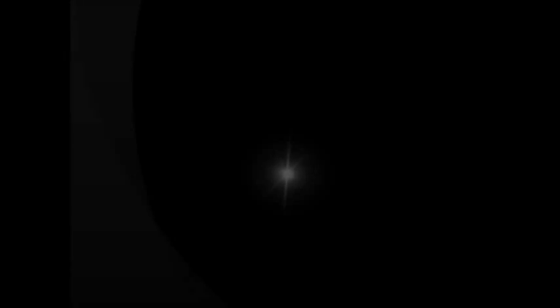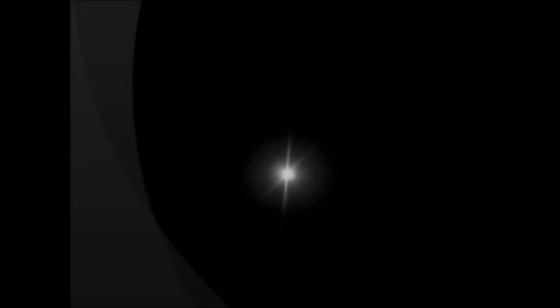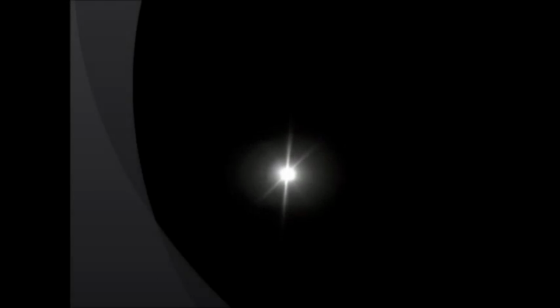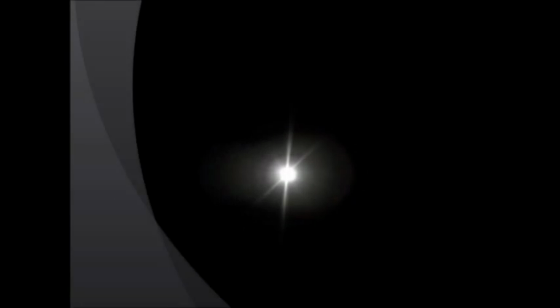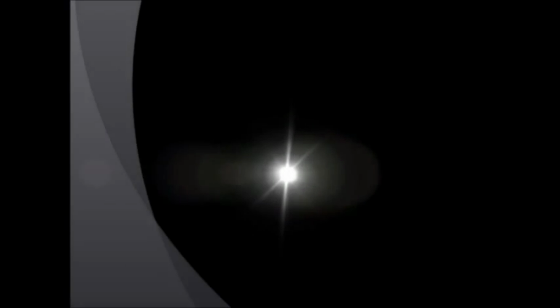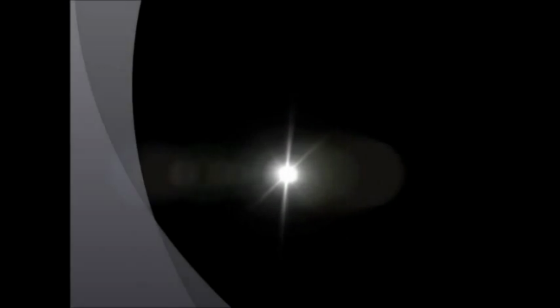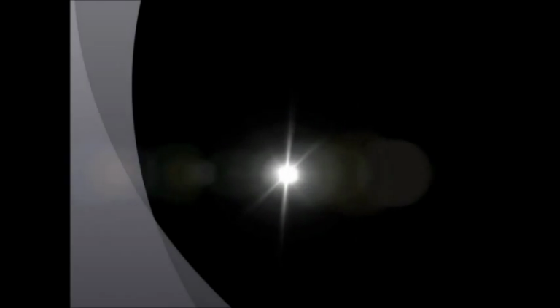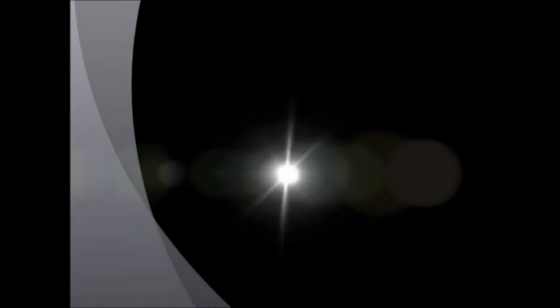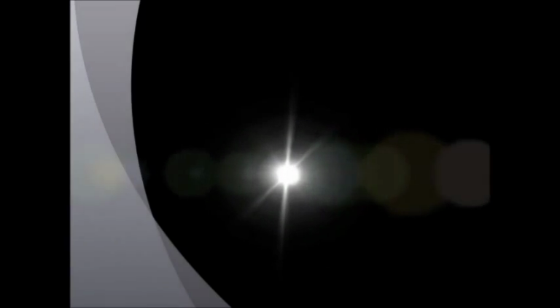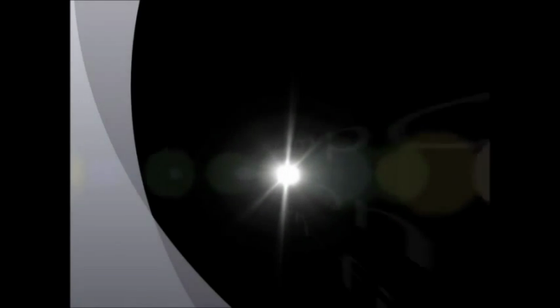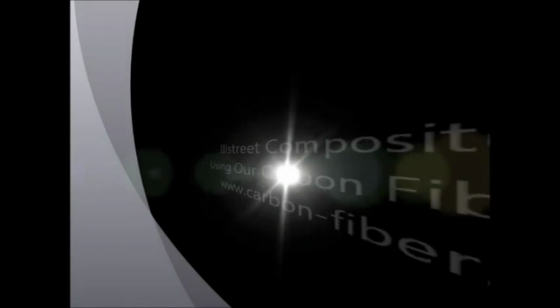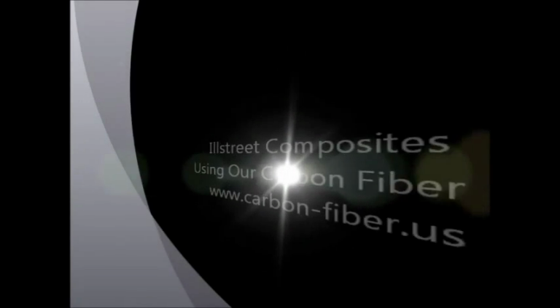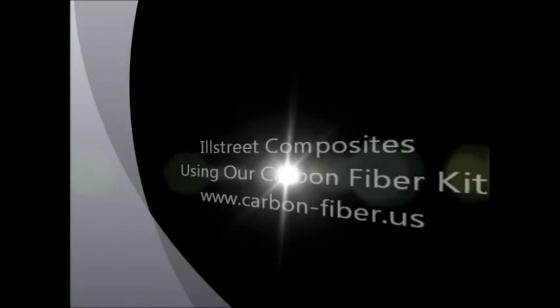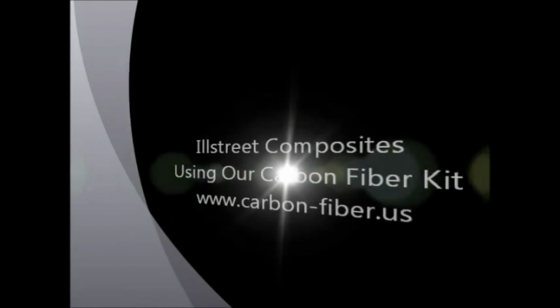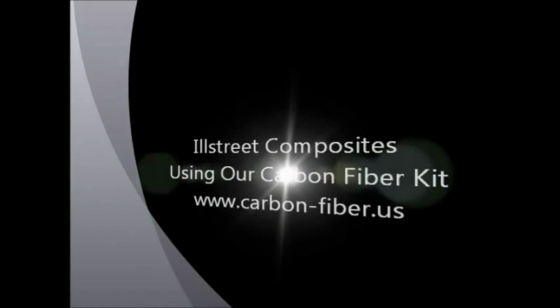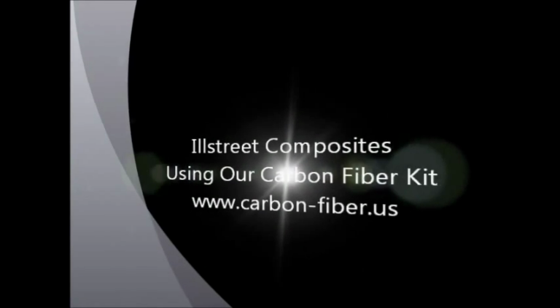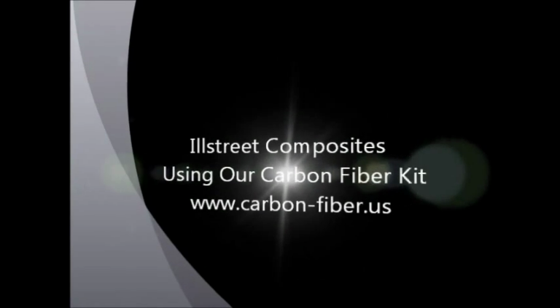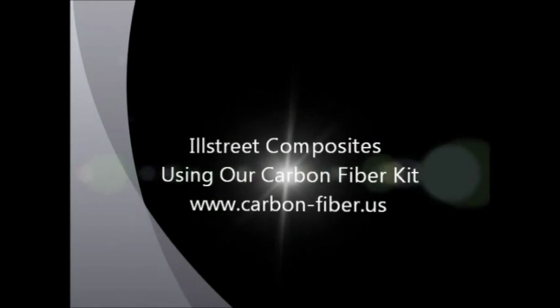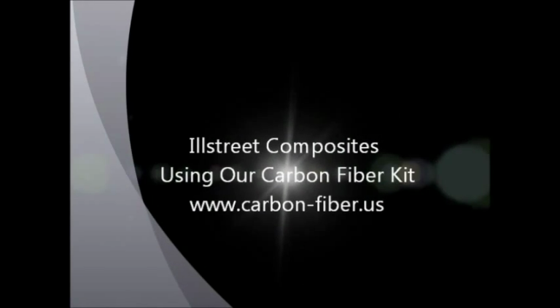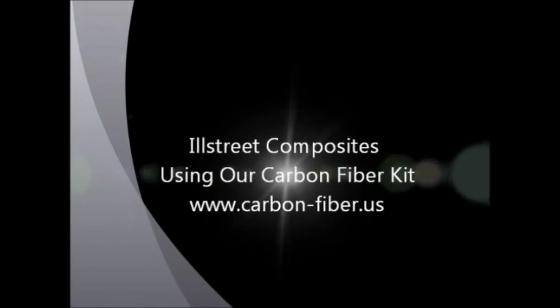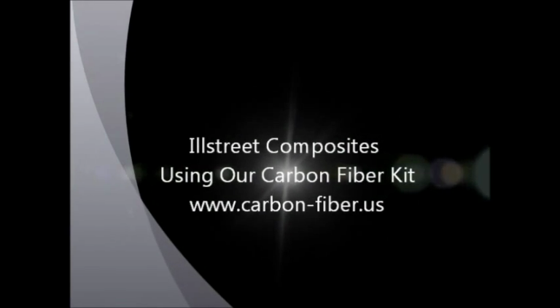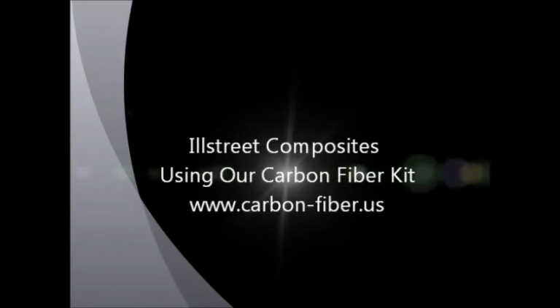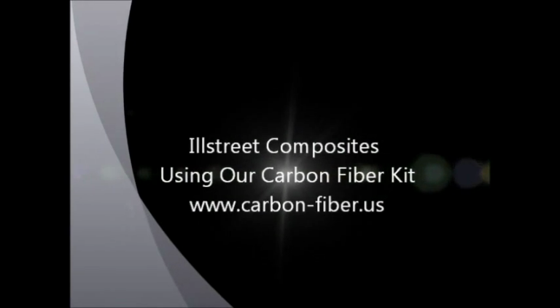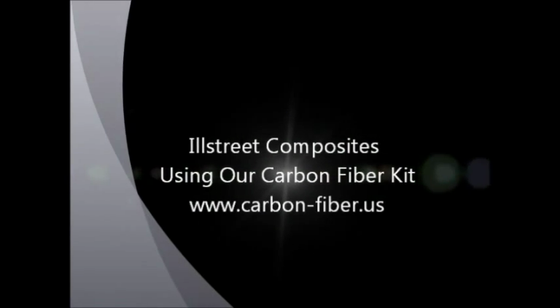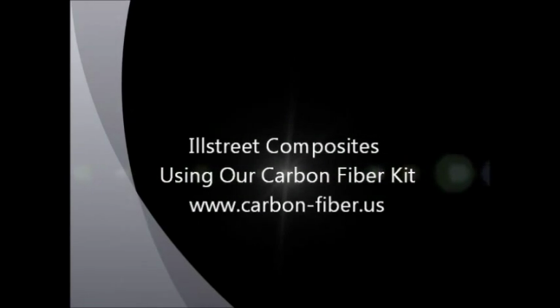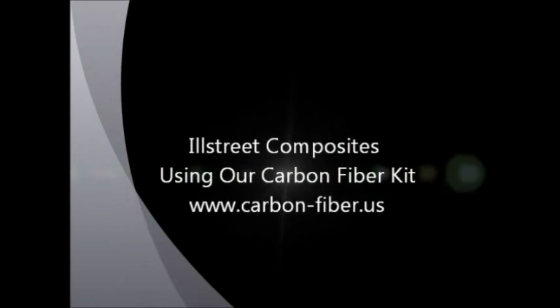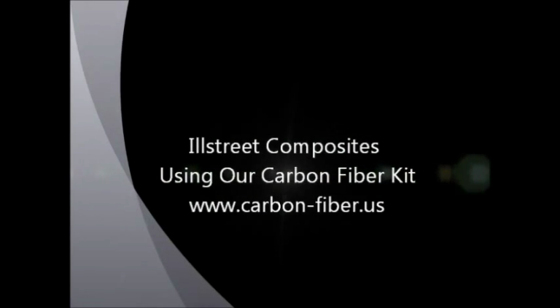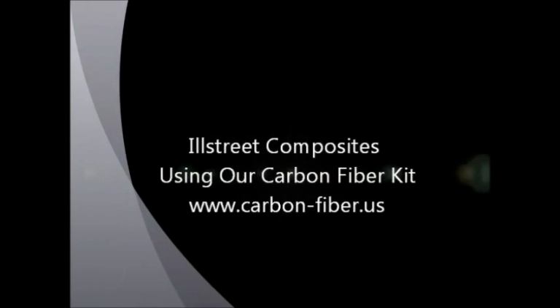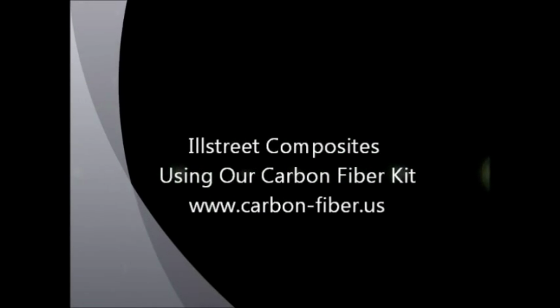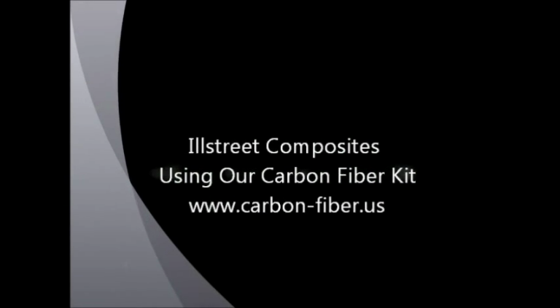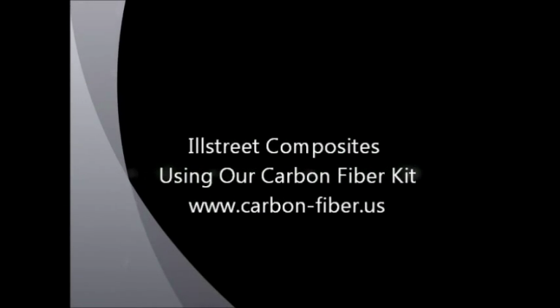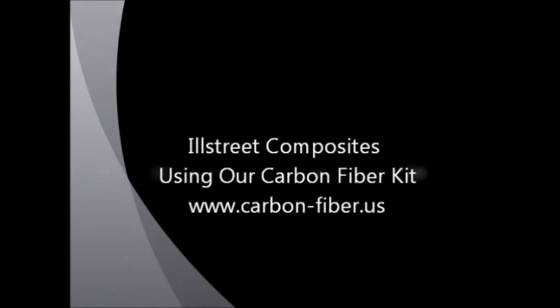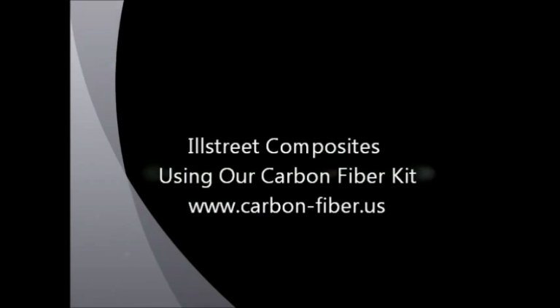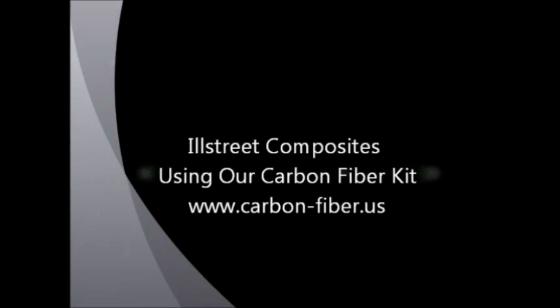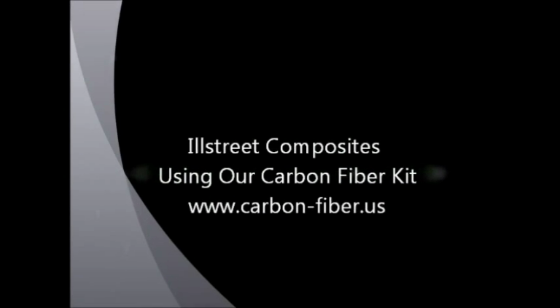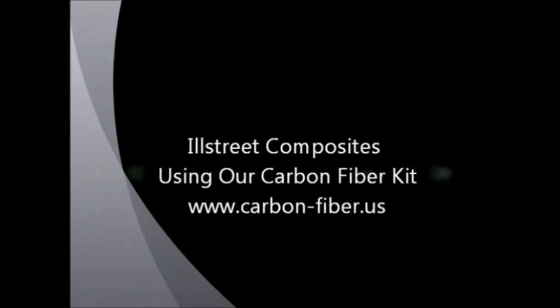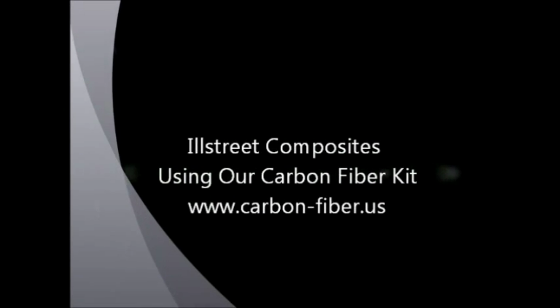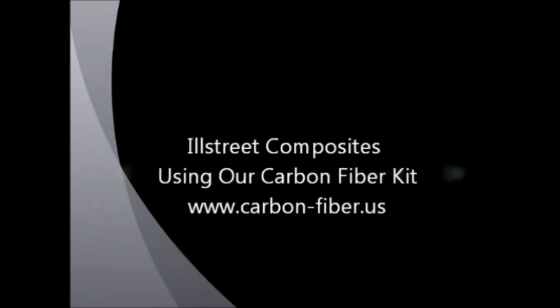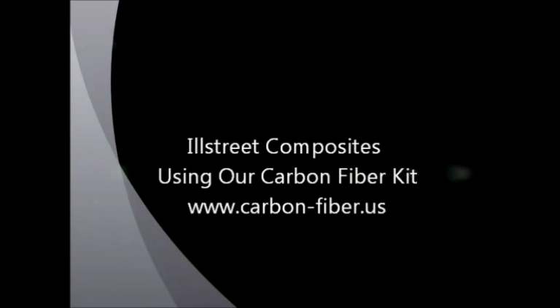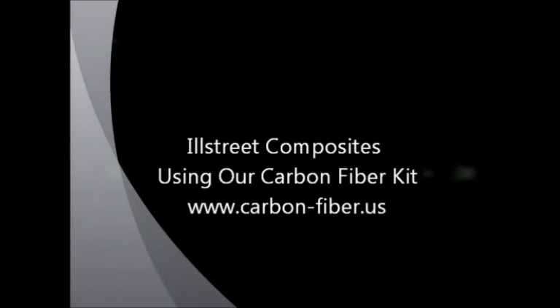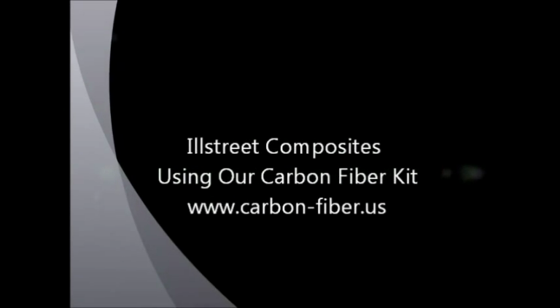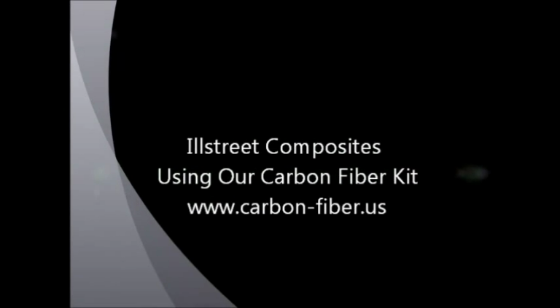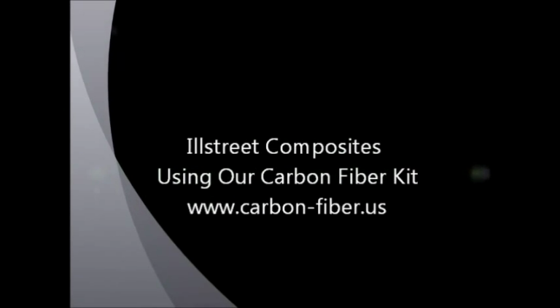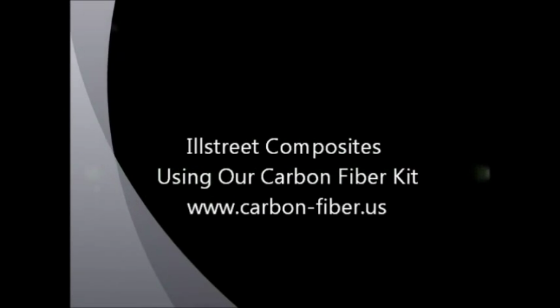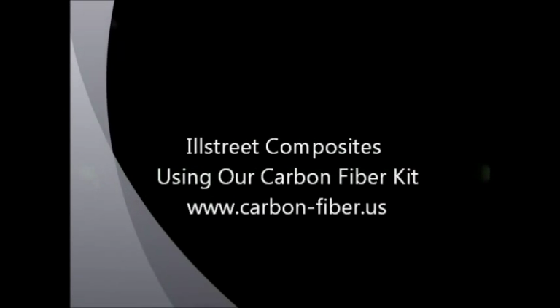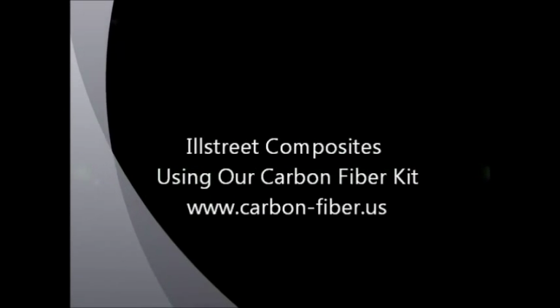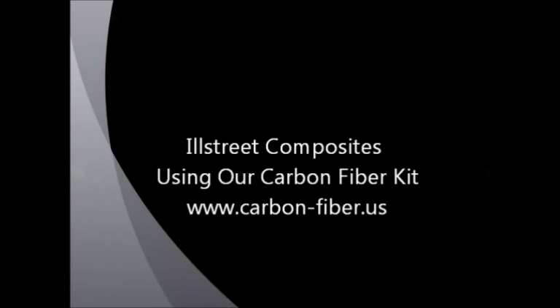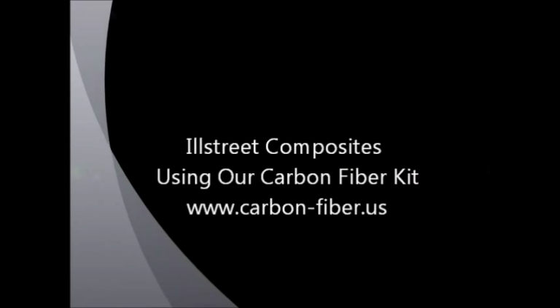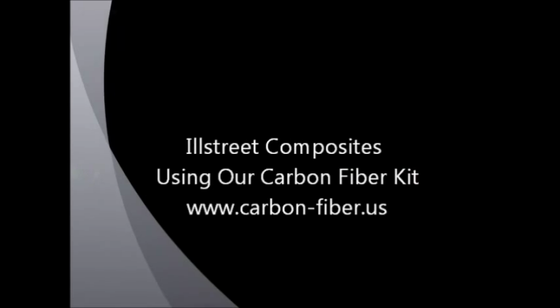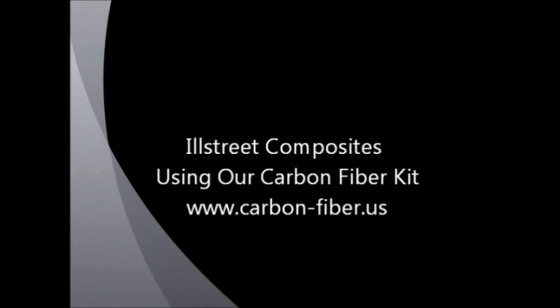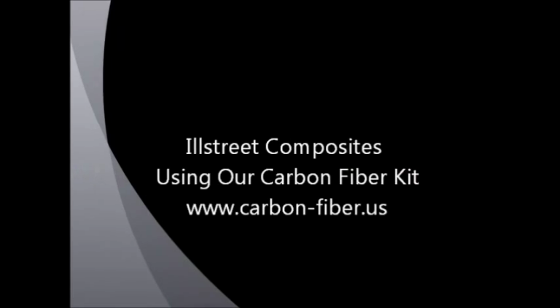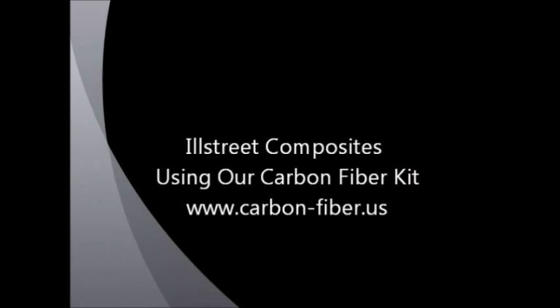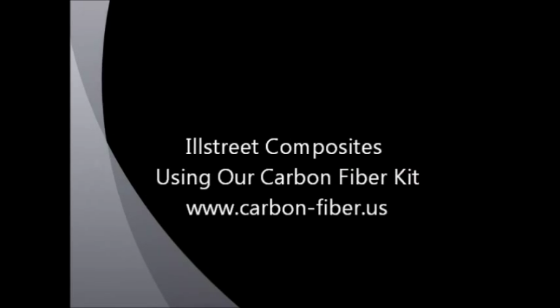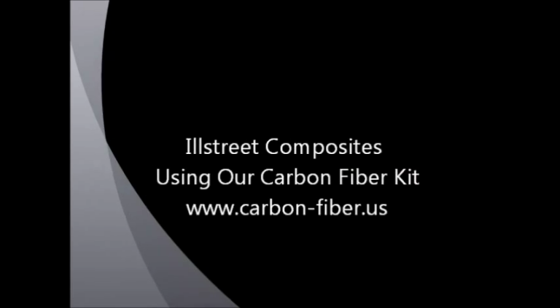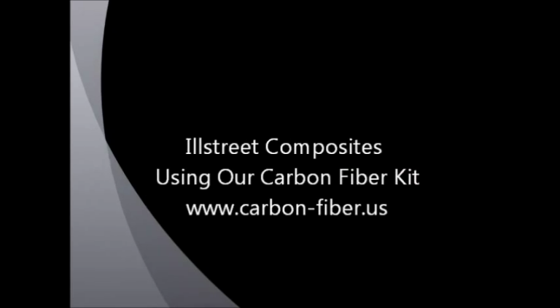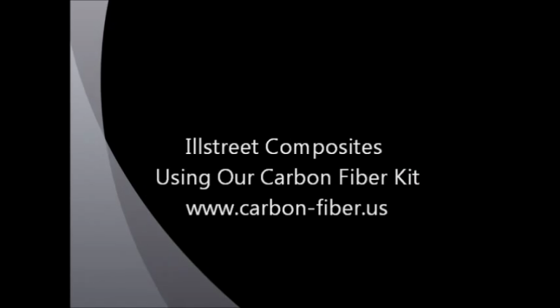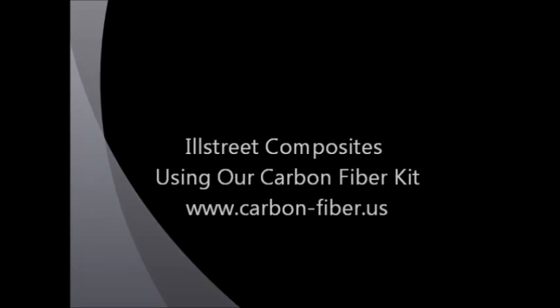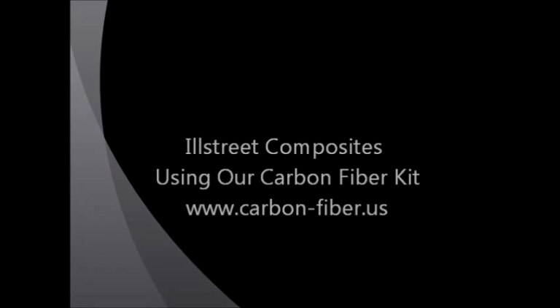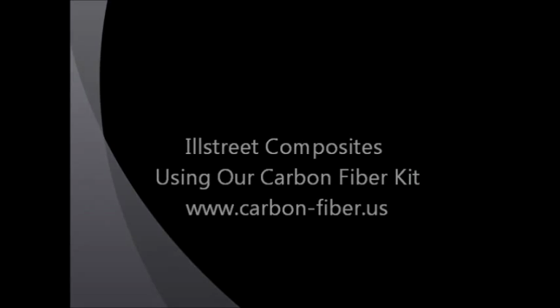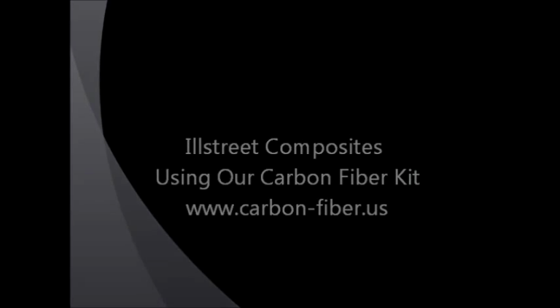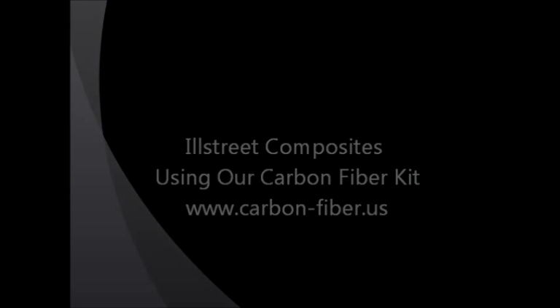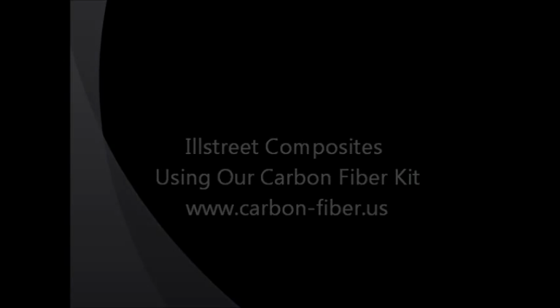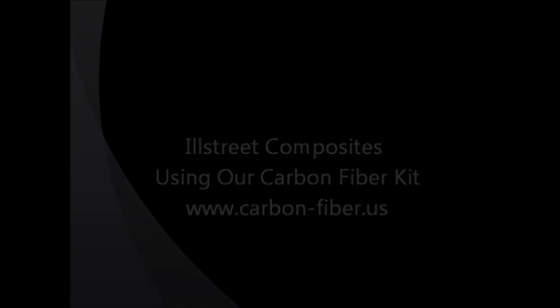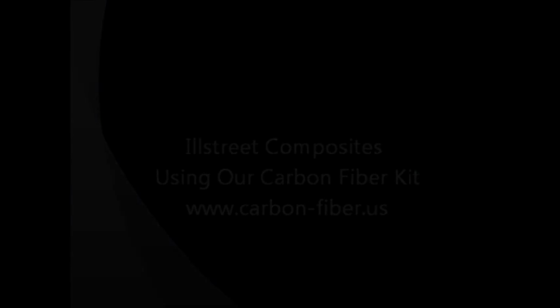This is an instructional video showing you how to use one of our deluxe carbon fiber kits.